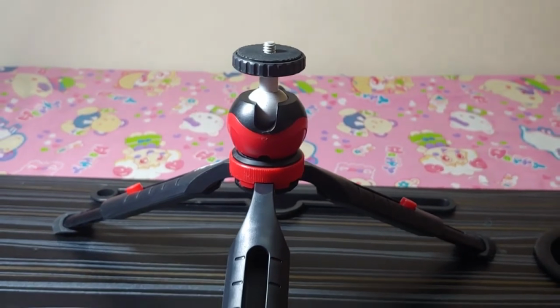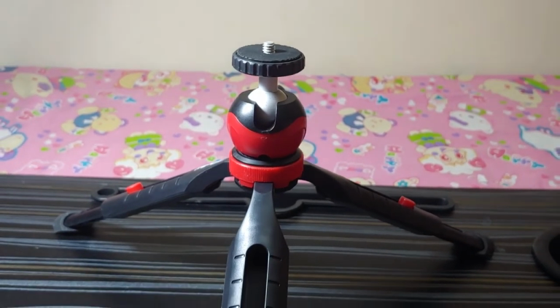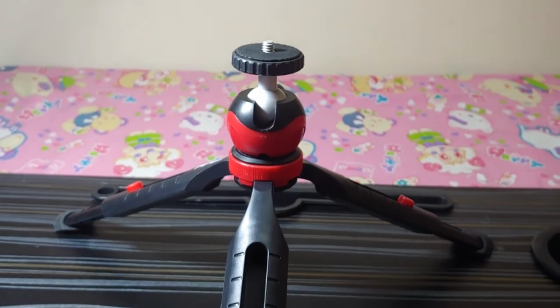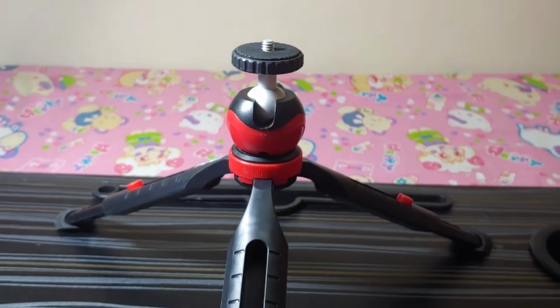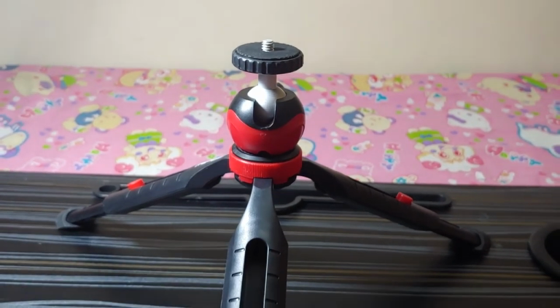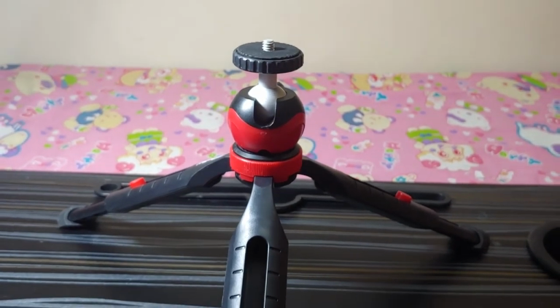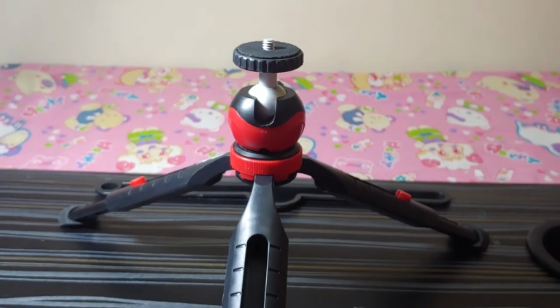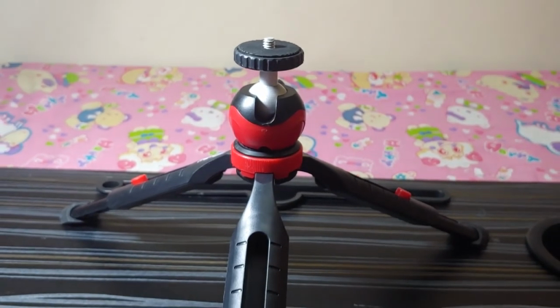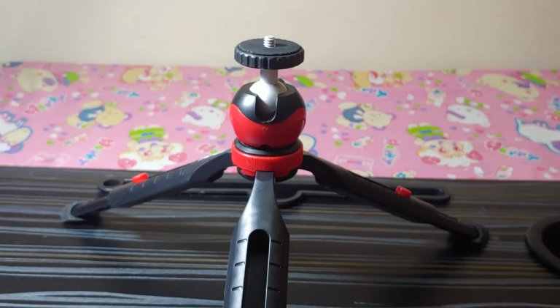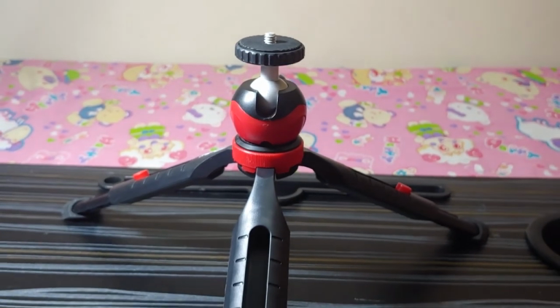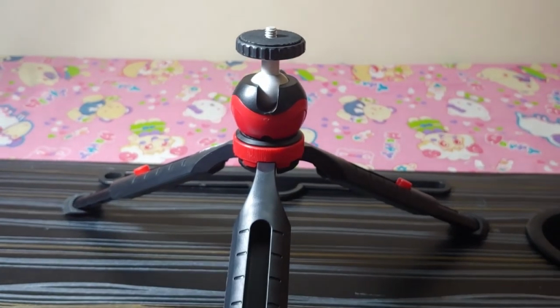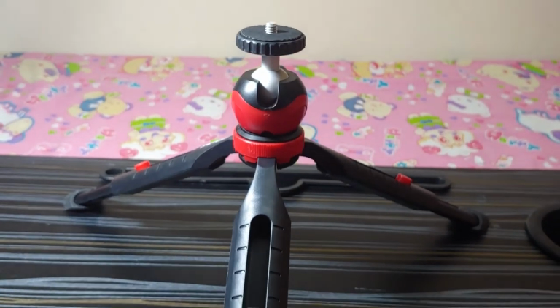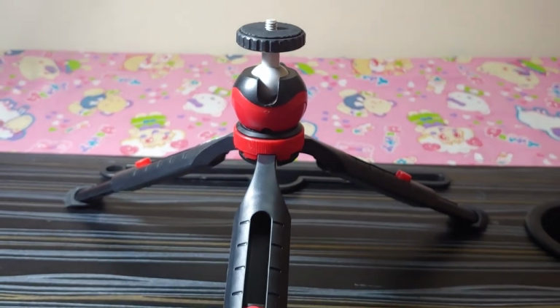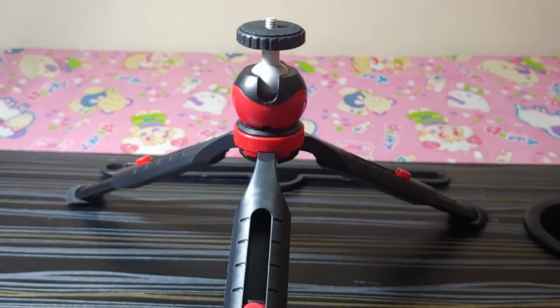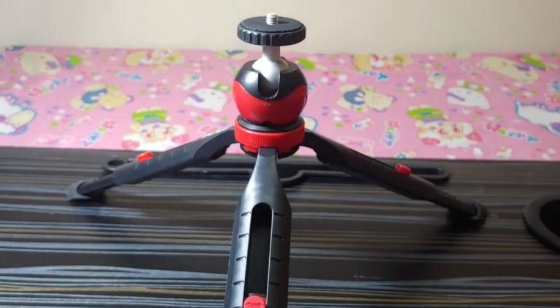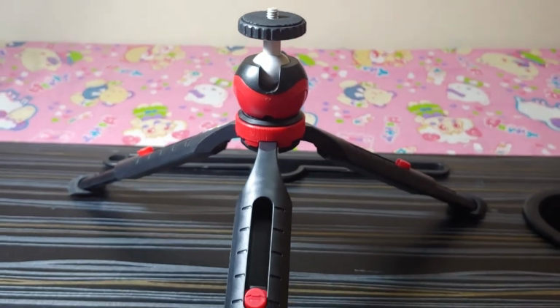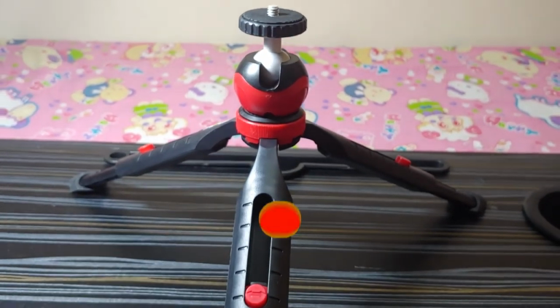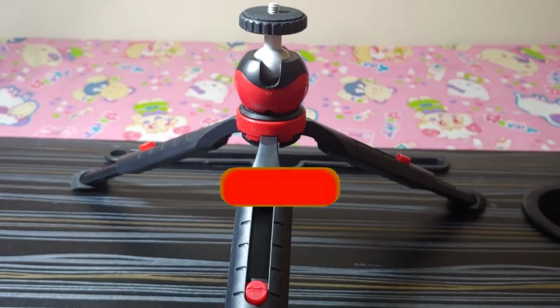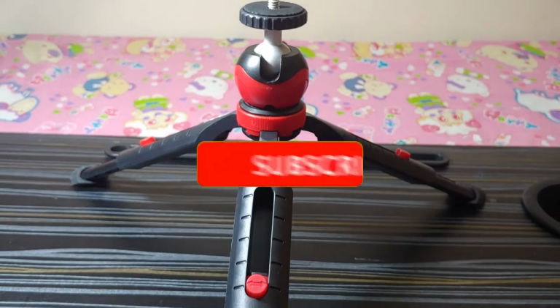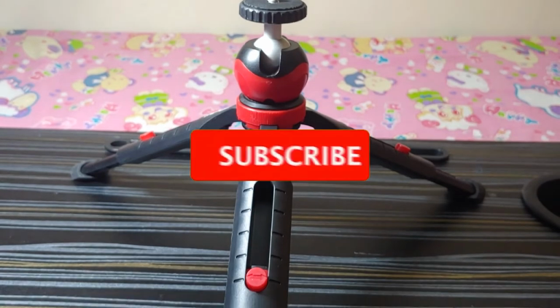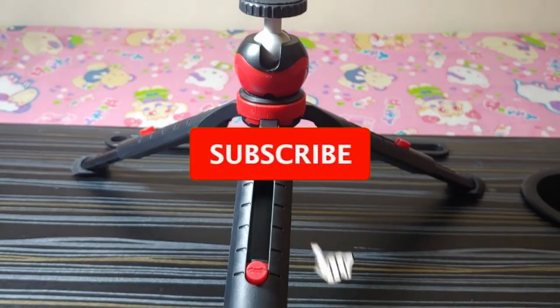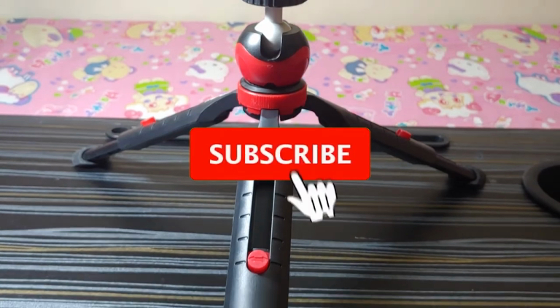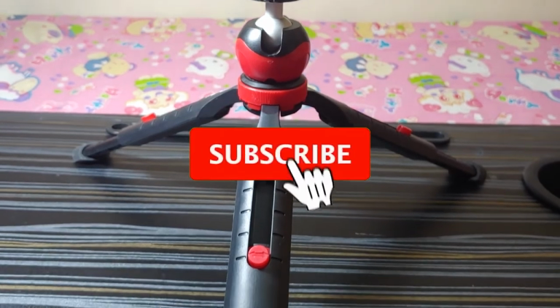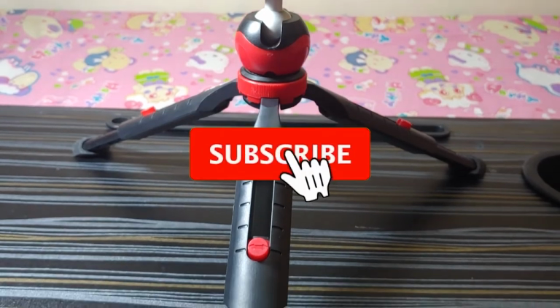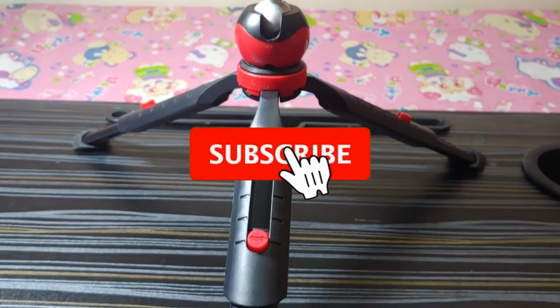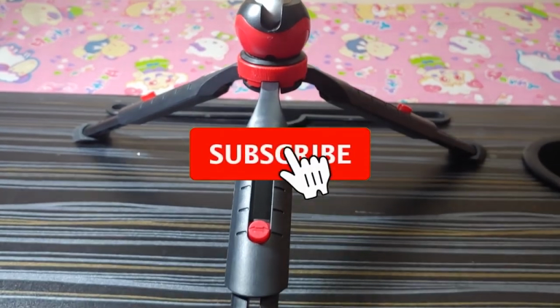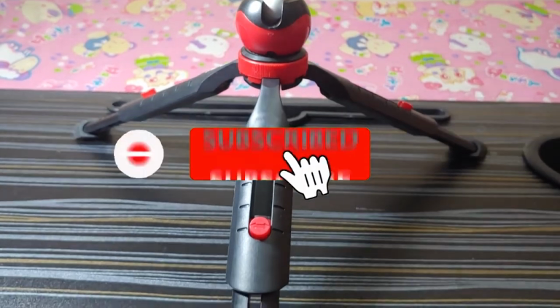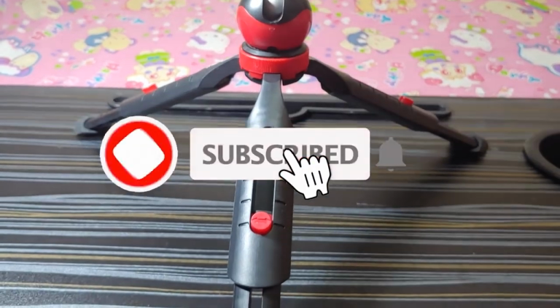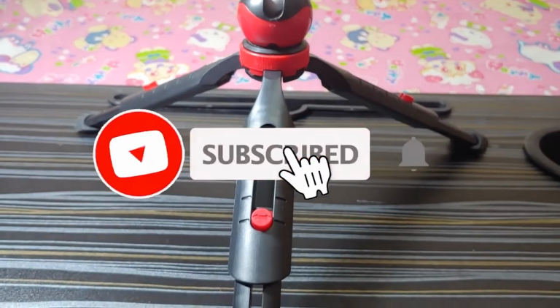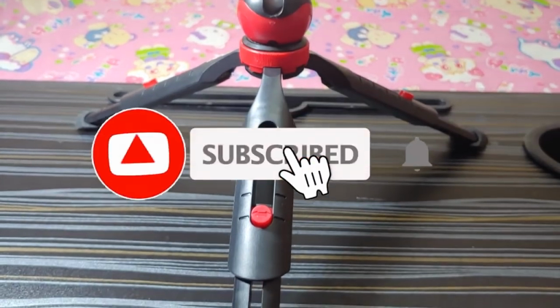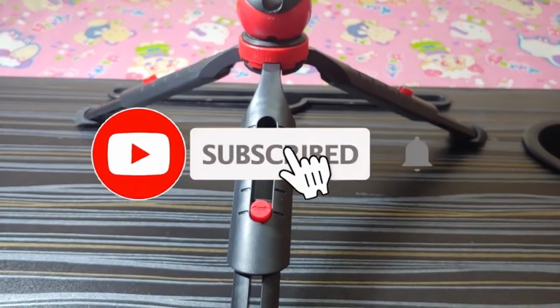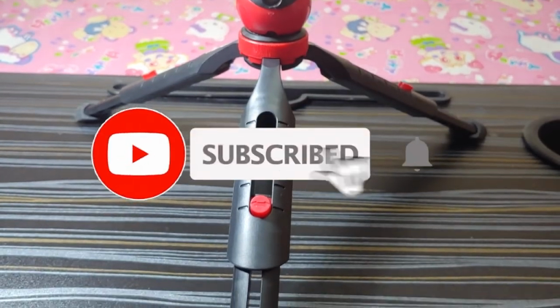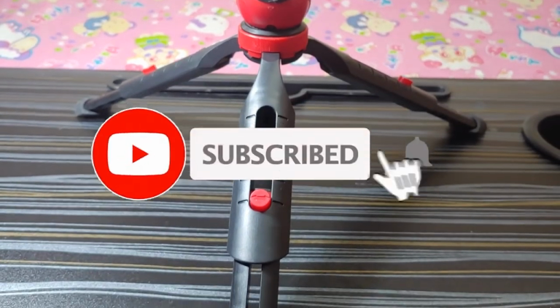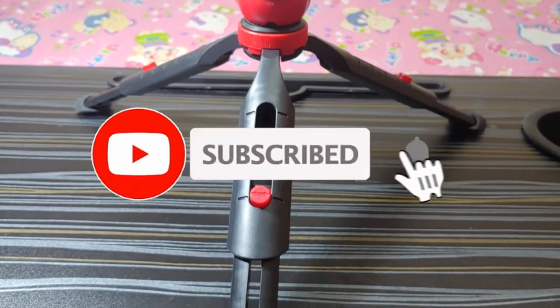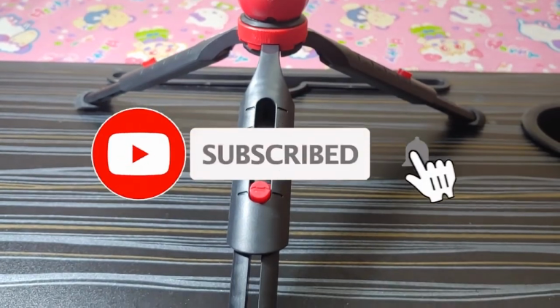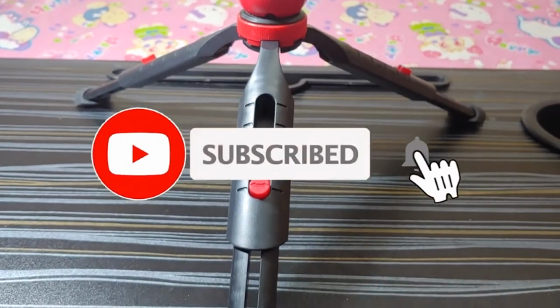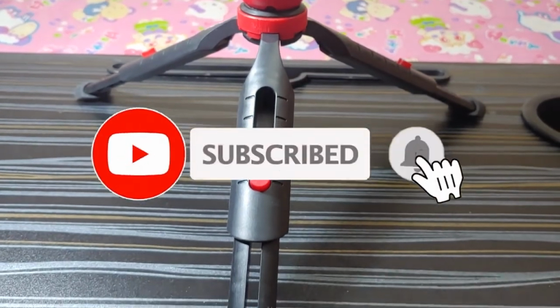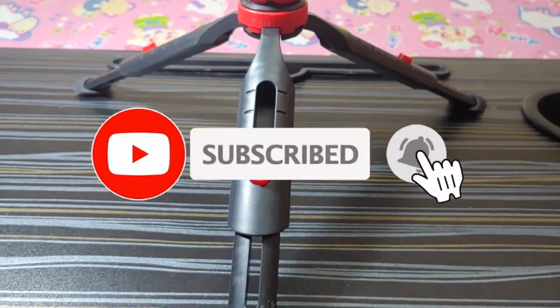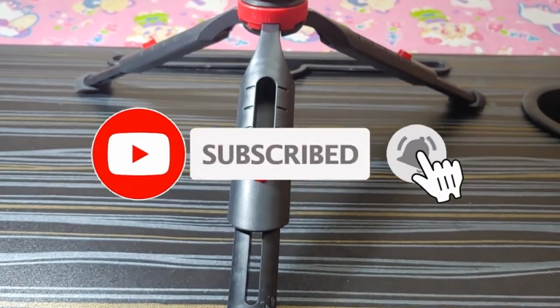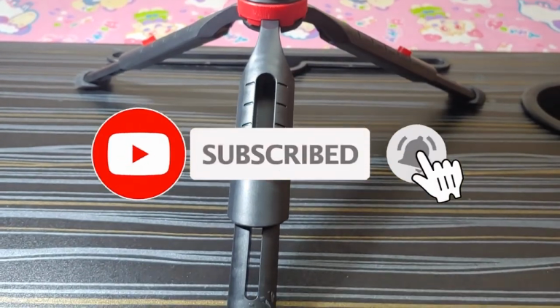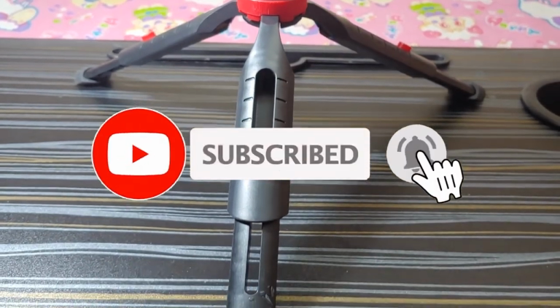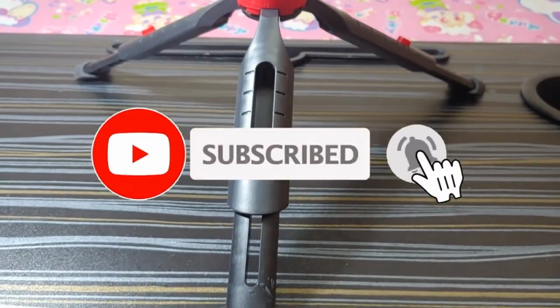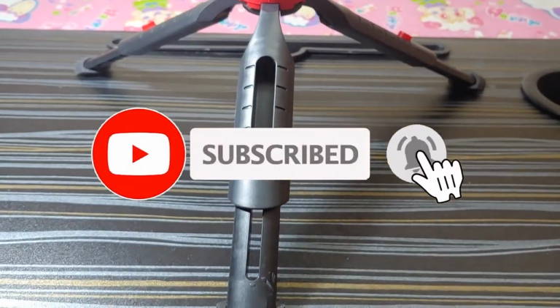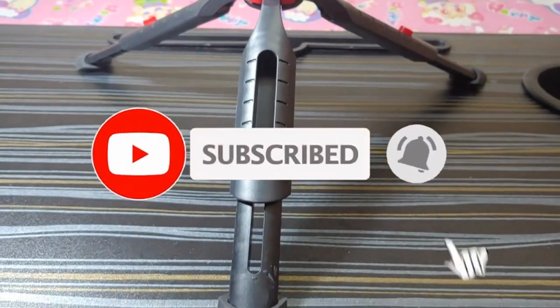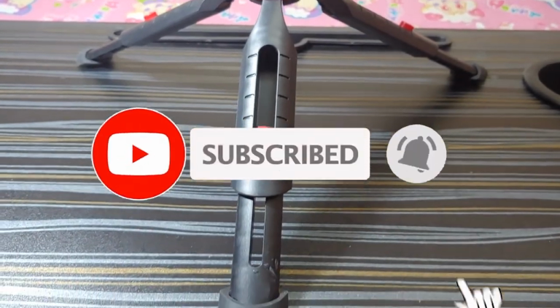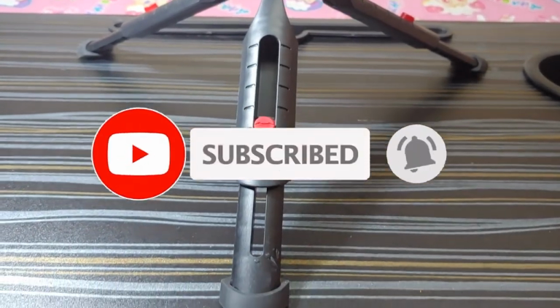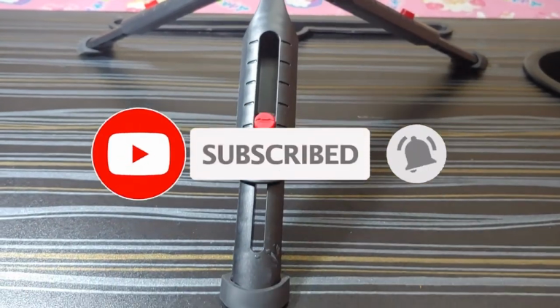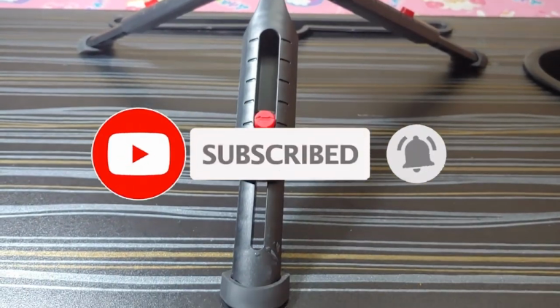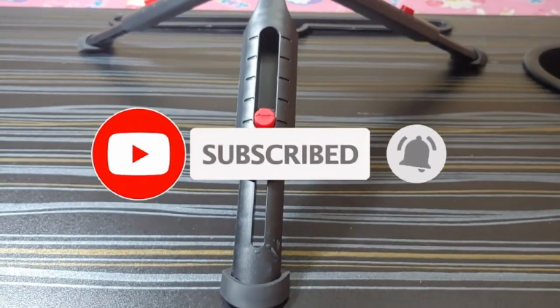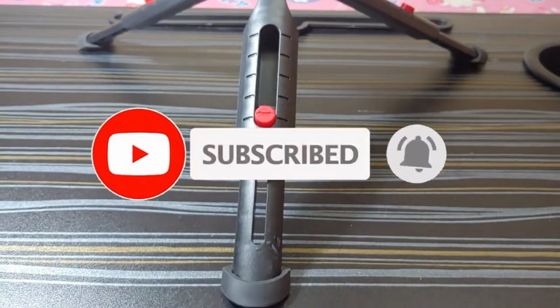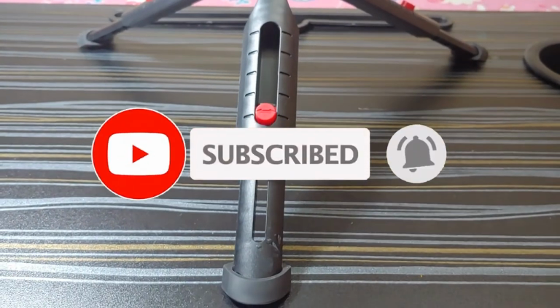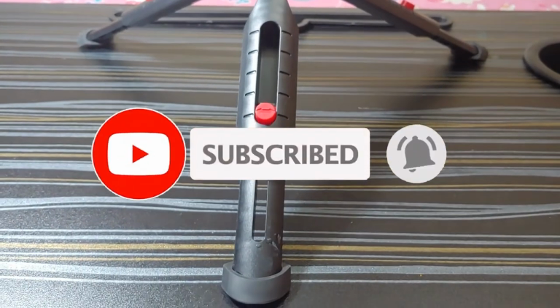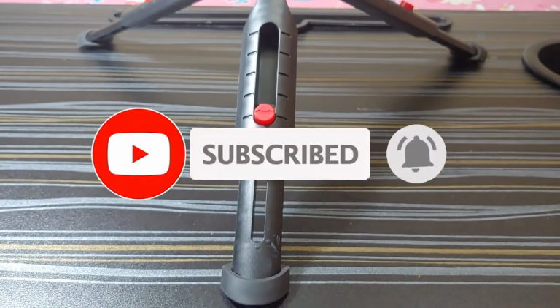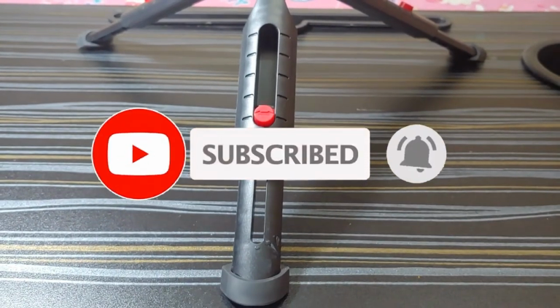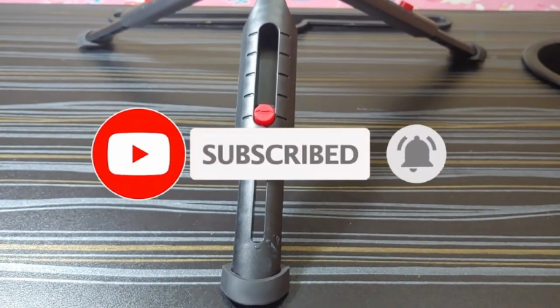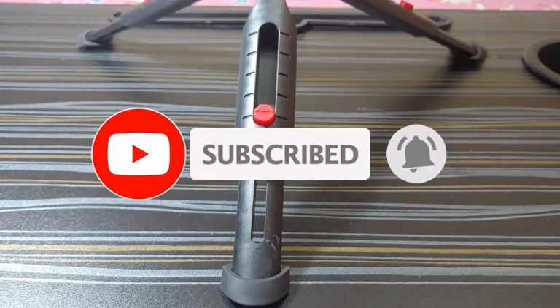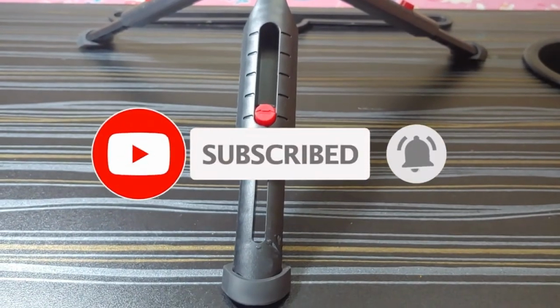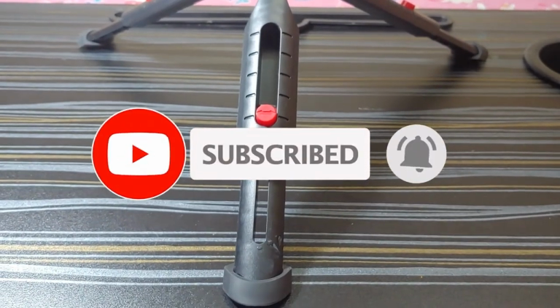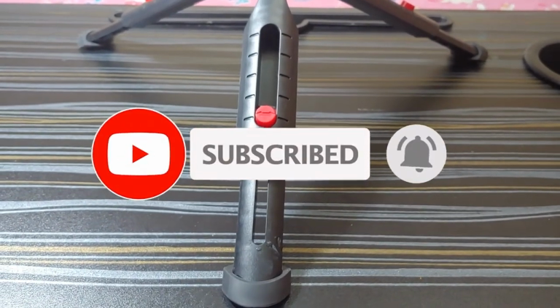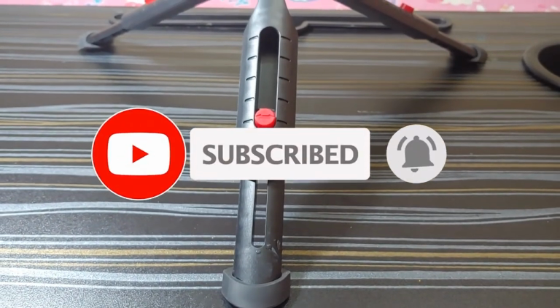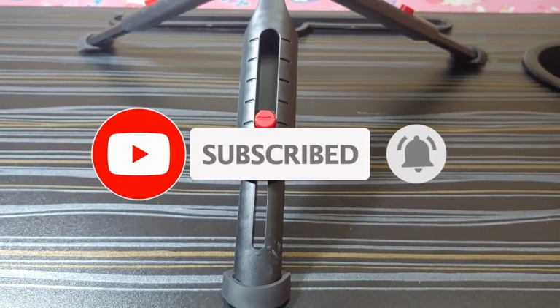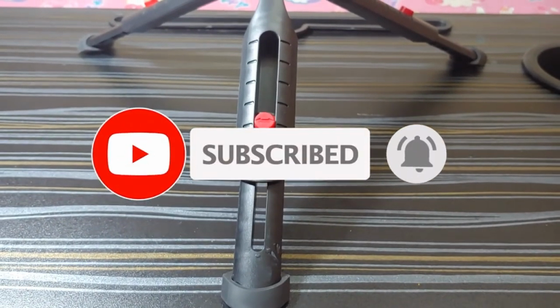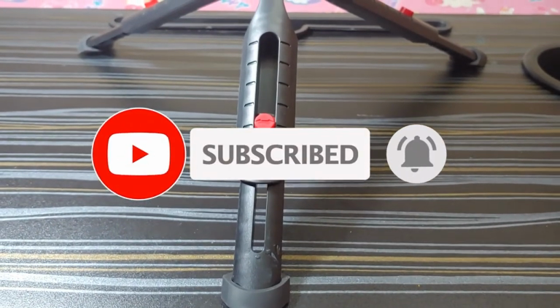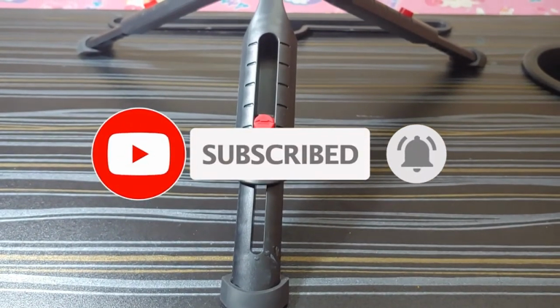Thank you for watching. Kindly subscribe, like, share and comment. We will meet soon with another interesting video. Till then, goodbye.